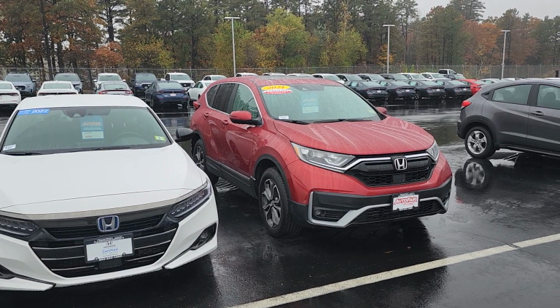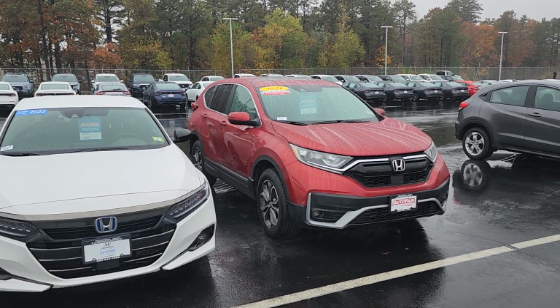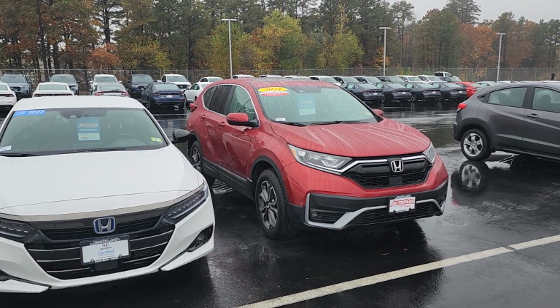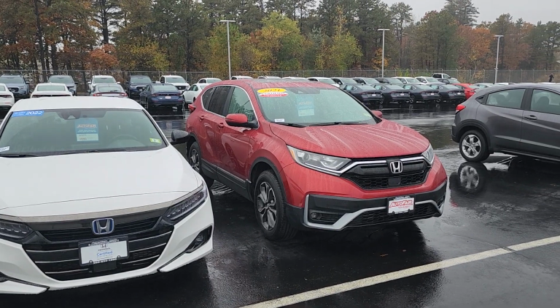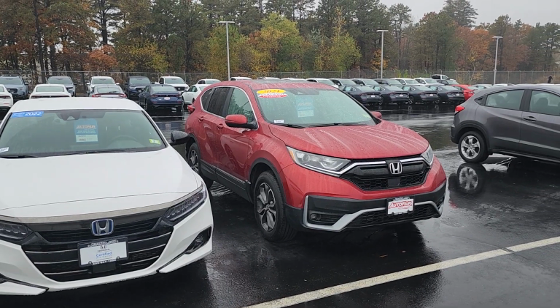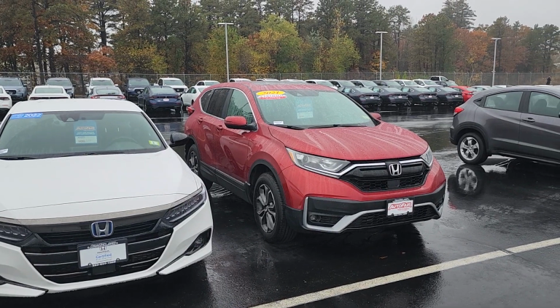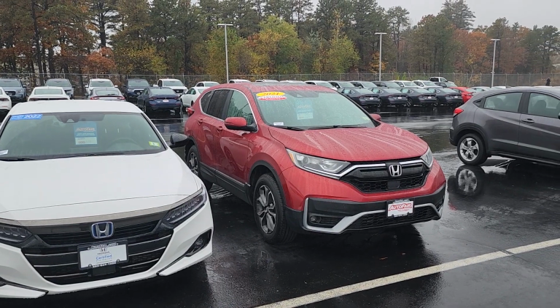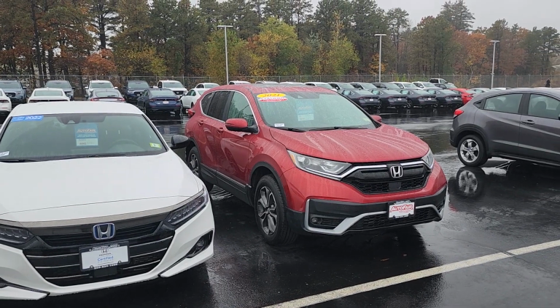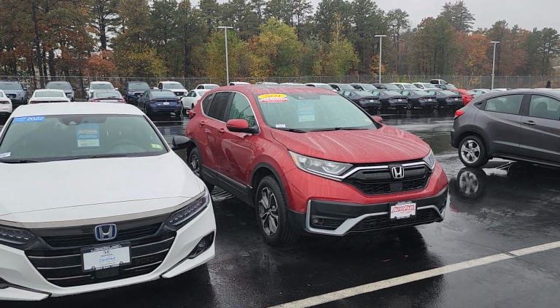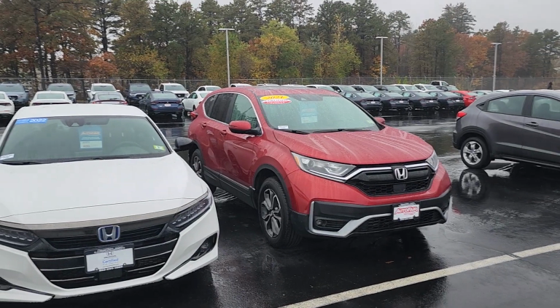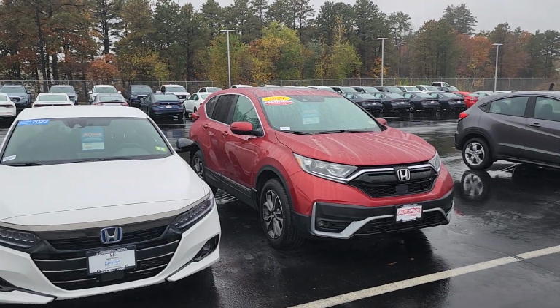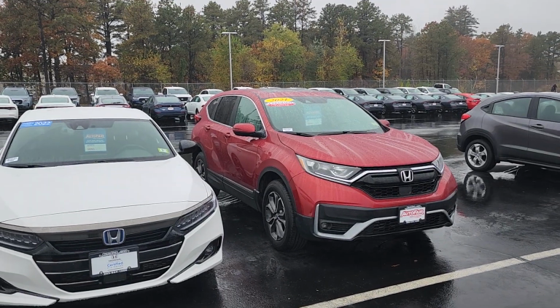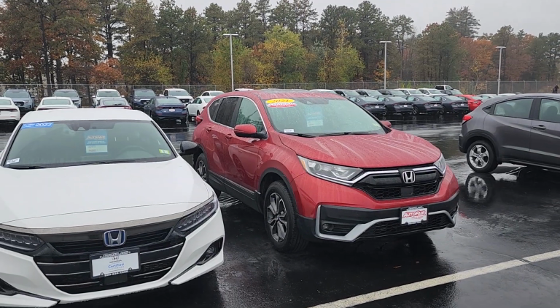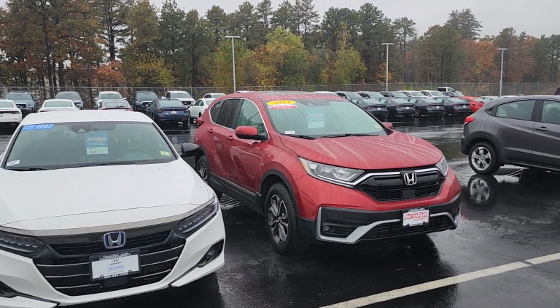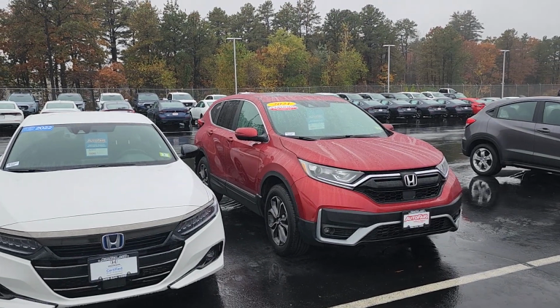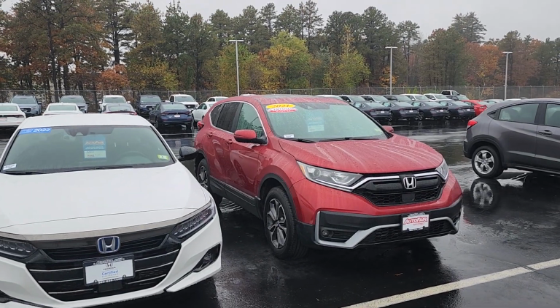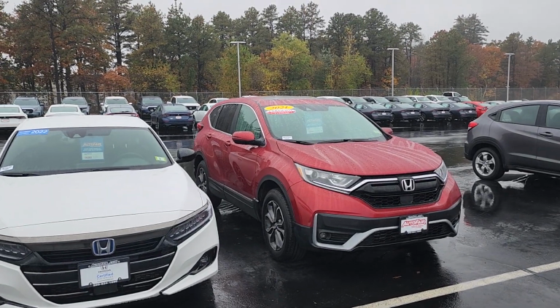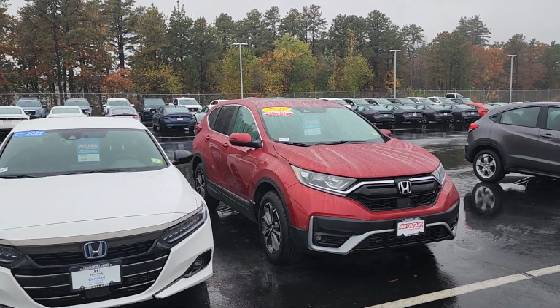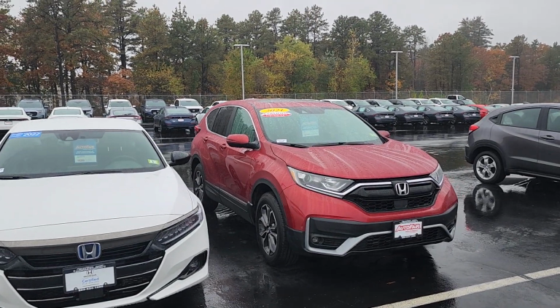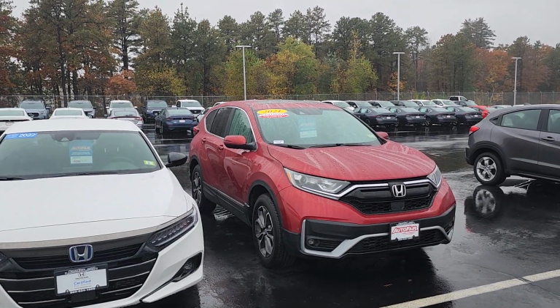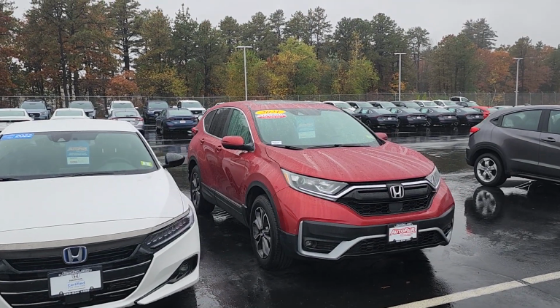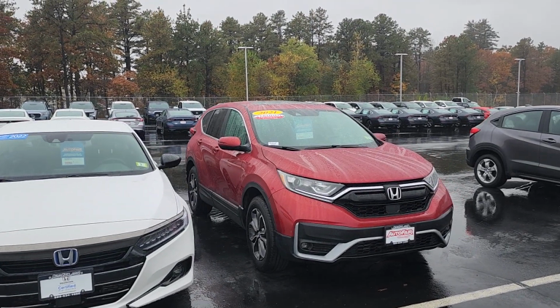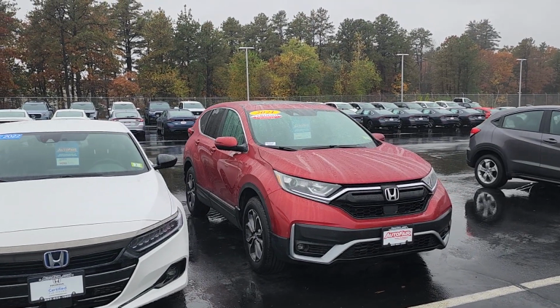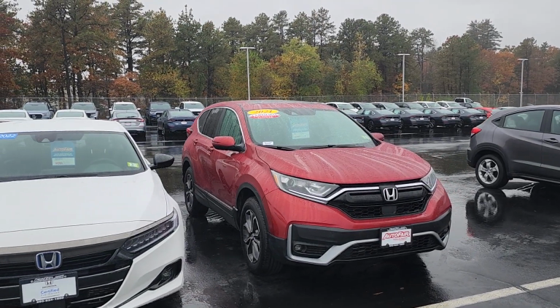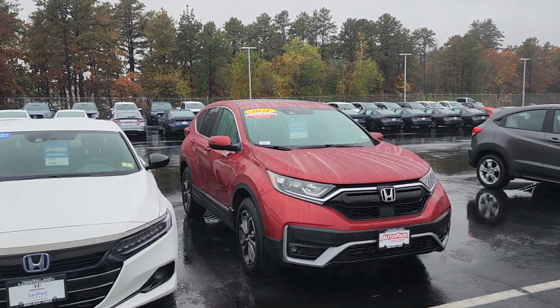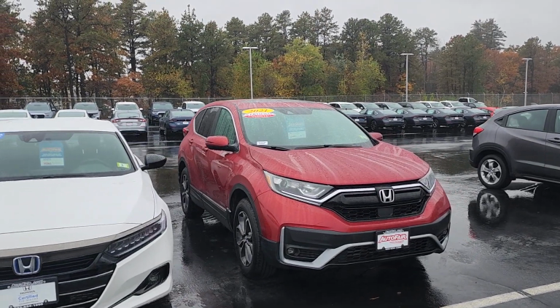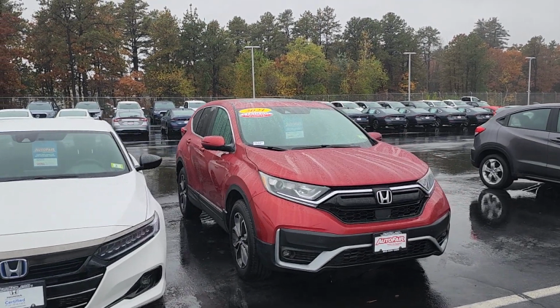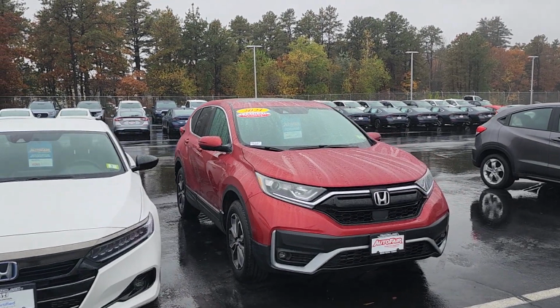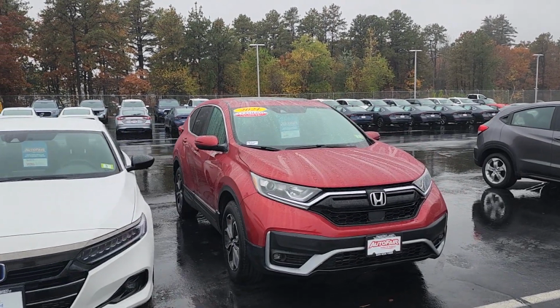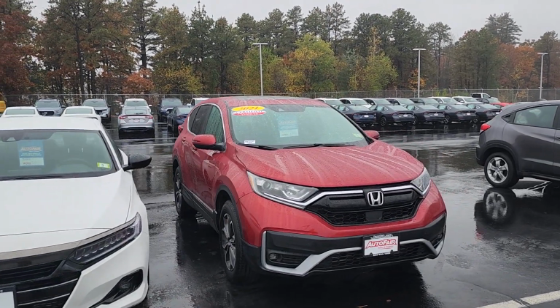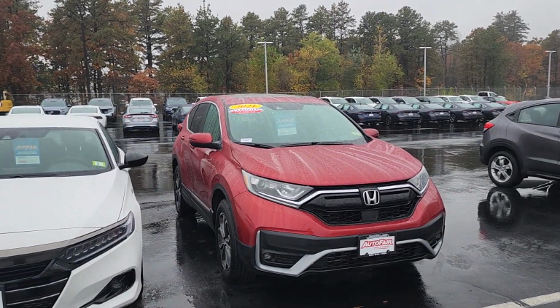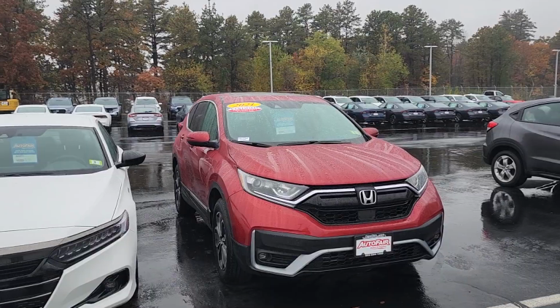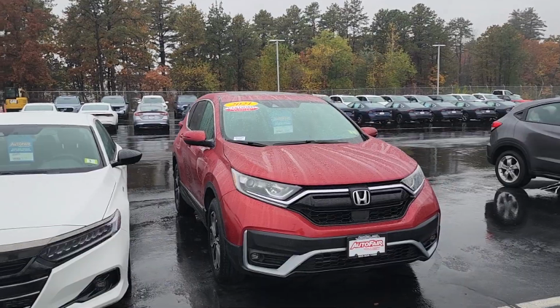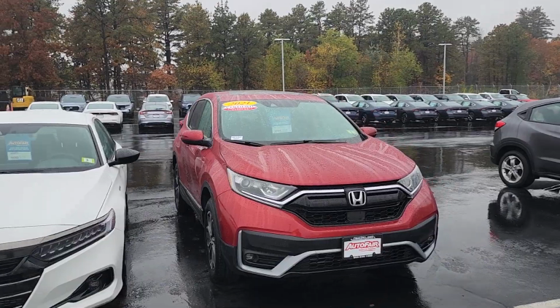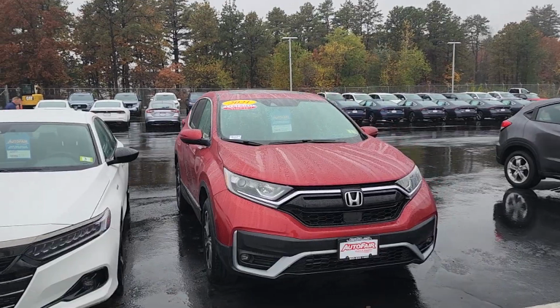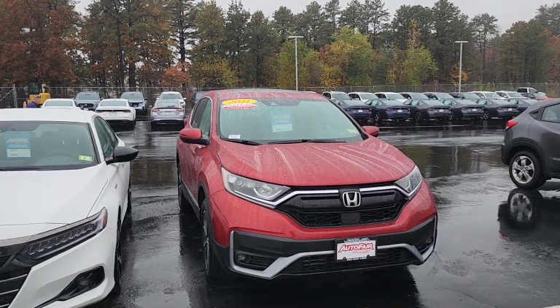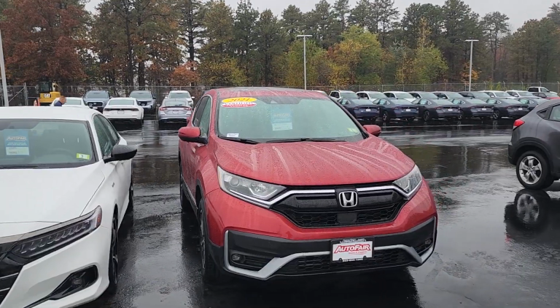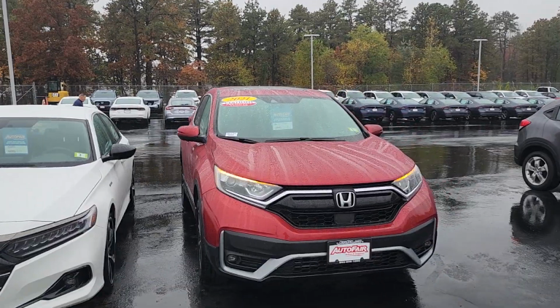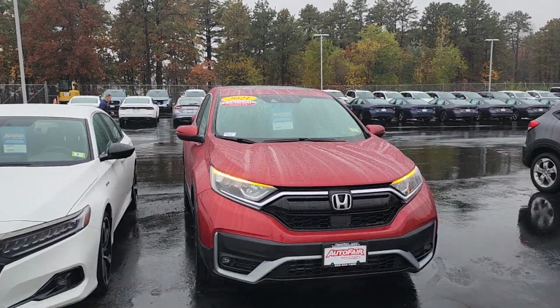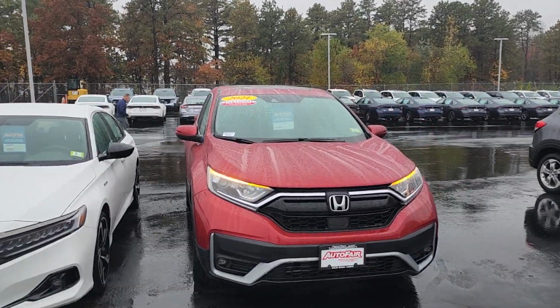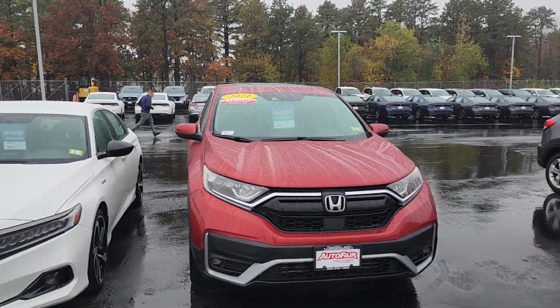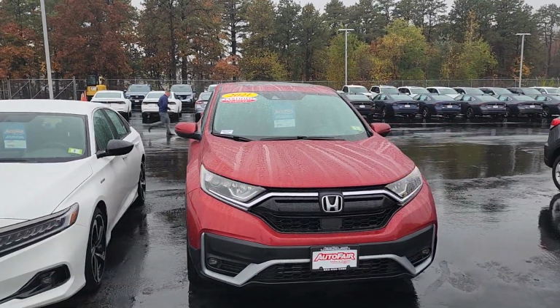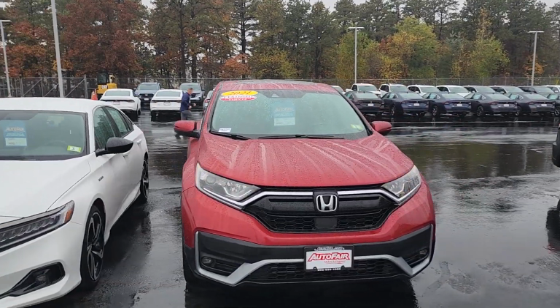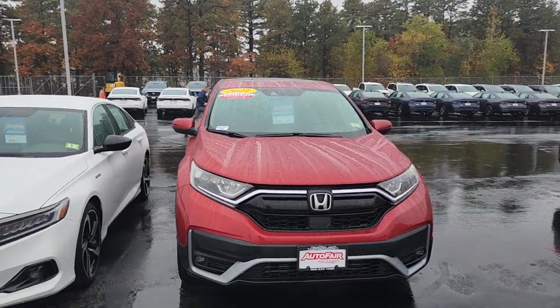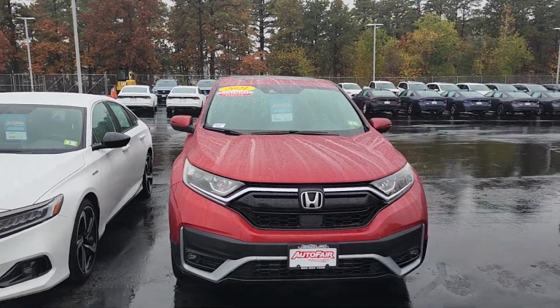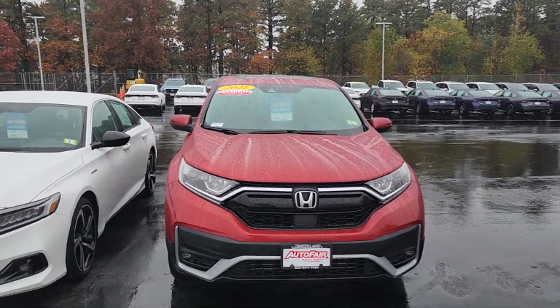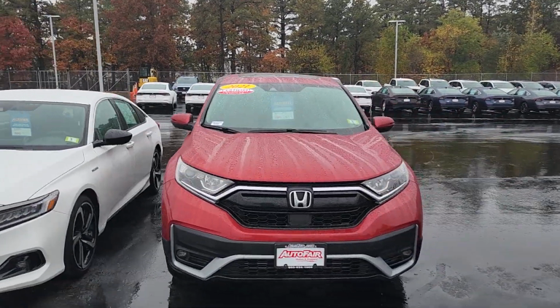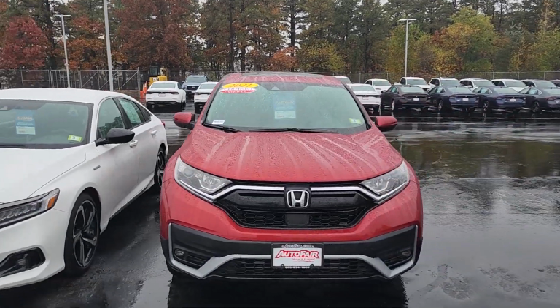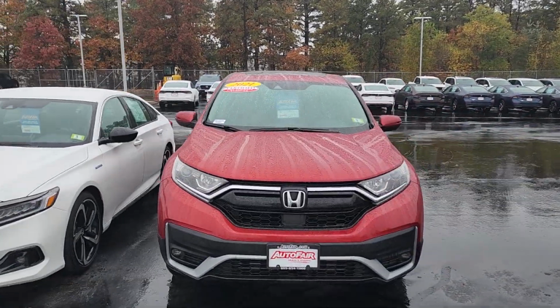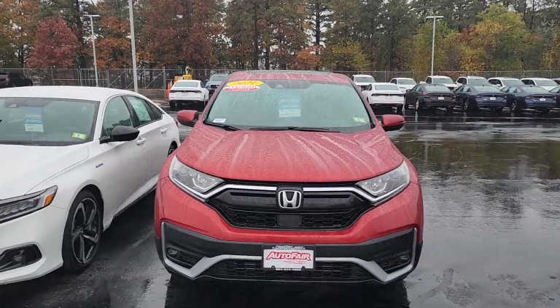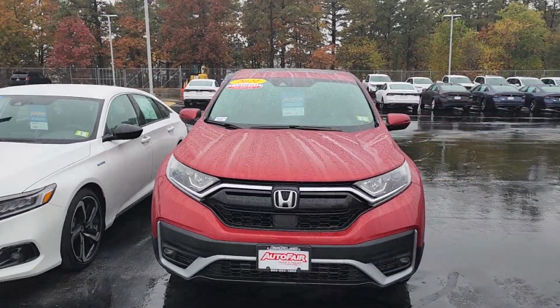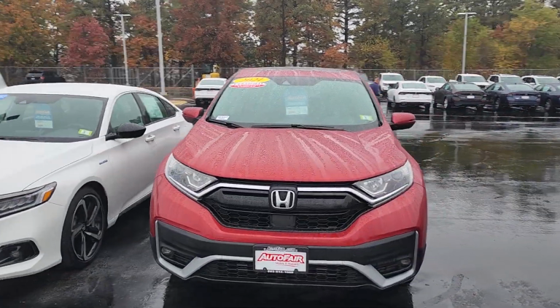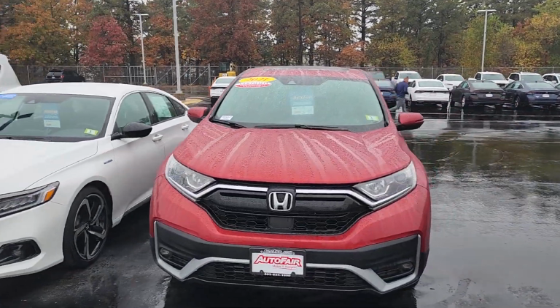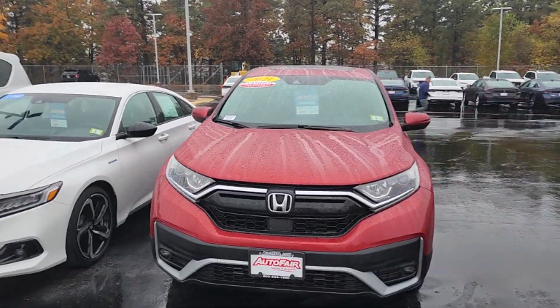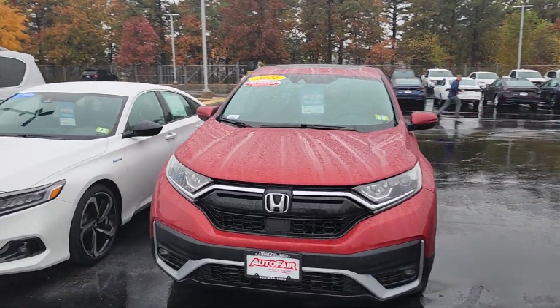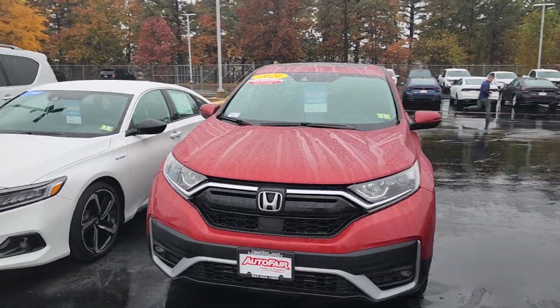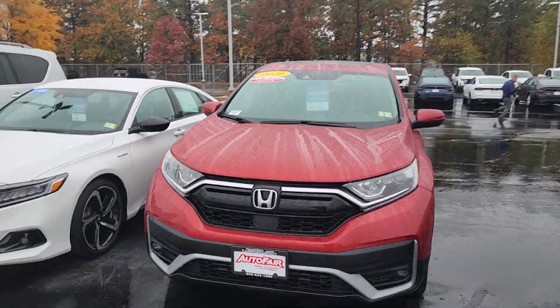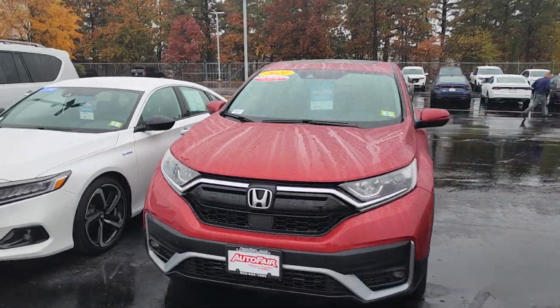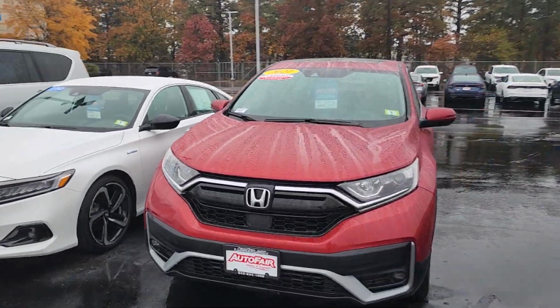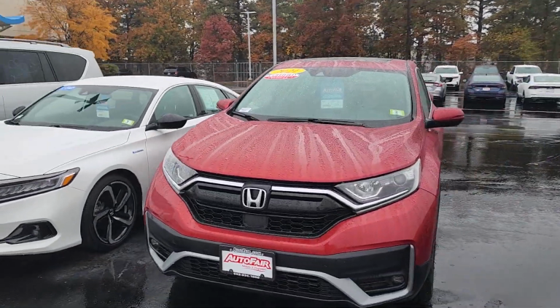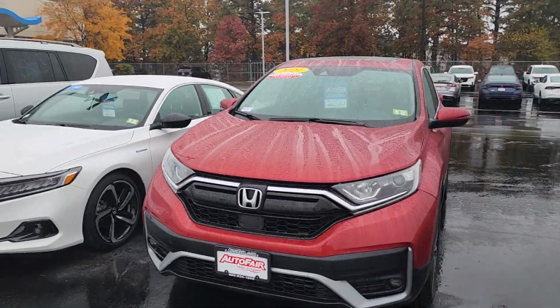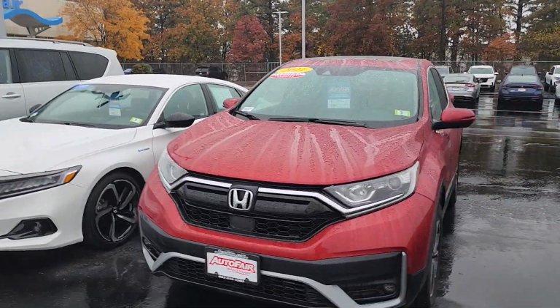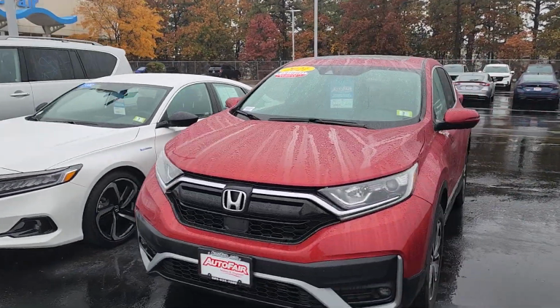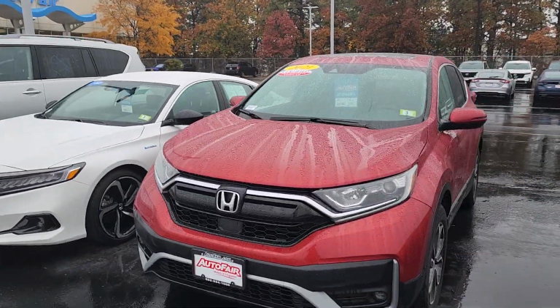Good morning, Lauren. This is Jeff Redlinger with AutoFair Honda. I'm standing here with the 2021 Honda CR-V EX. This is in Radiant Red.